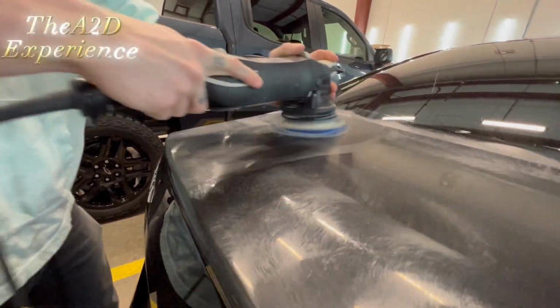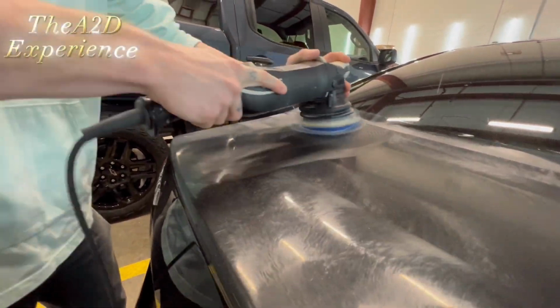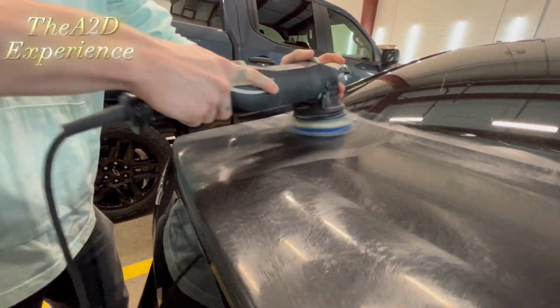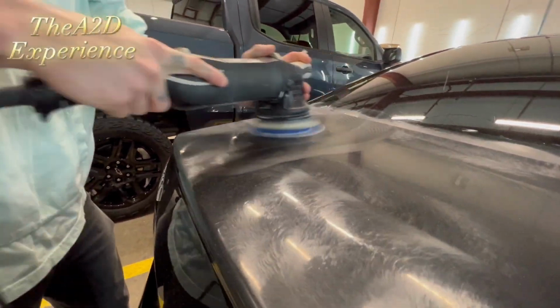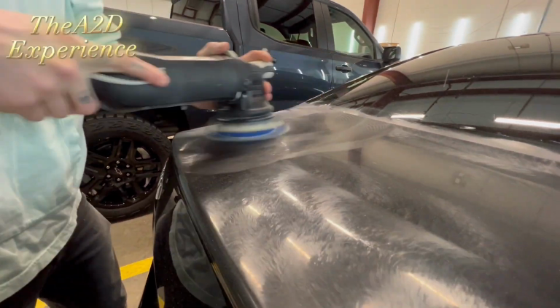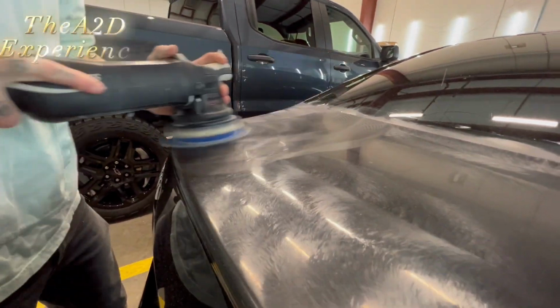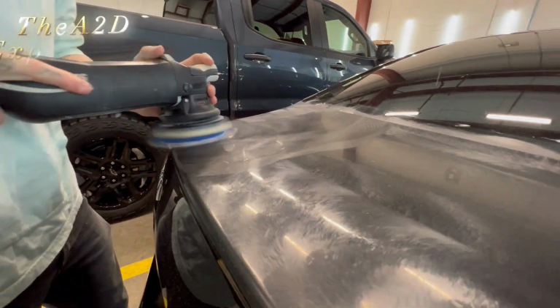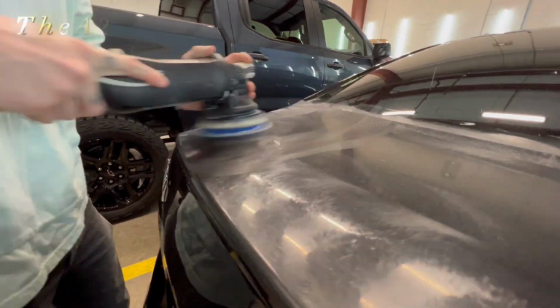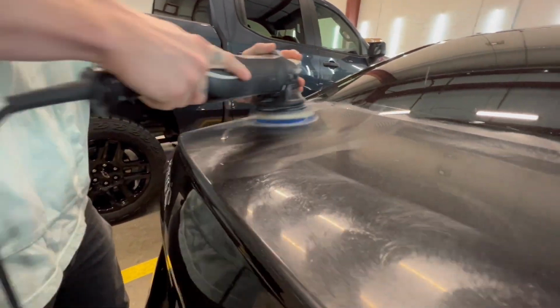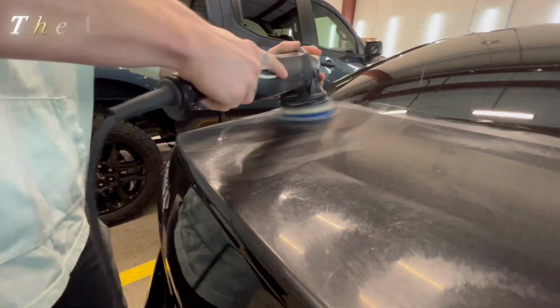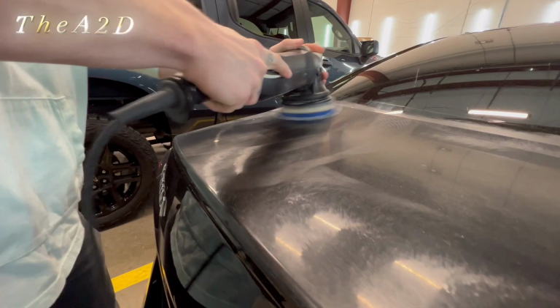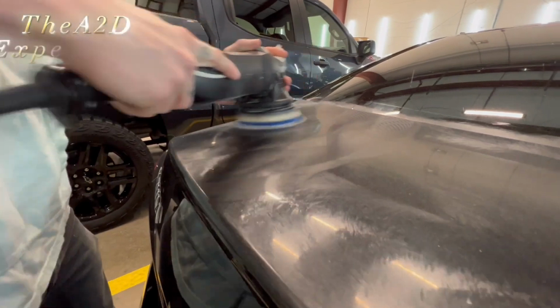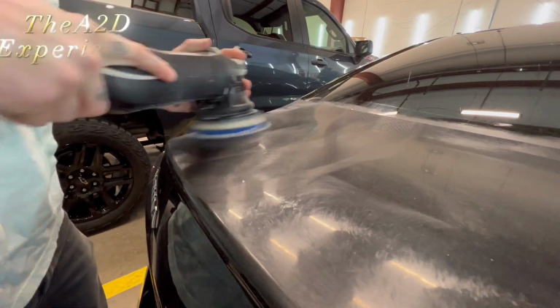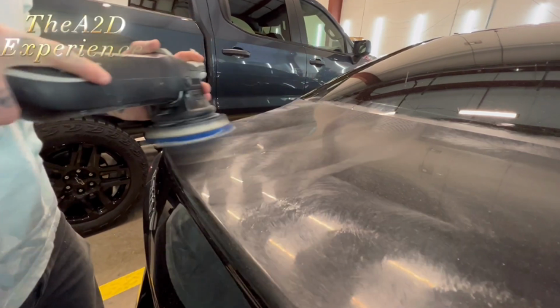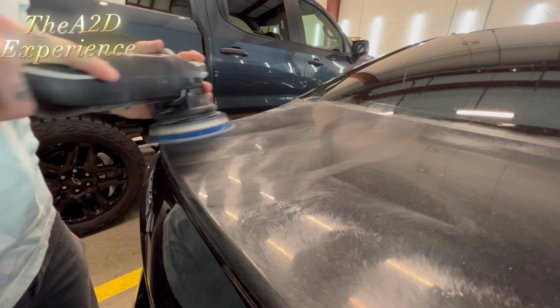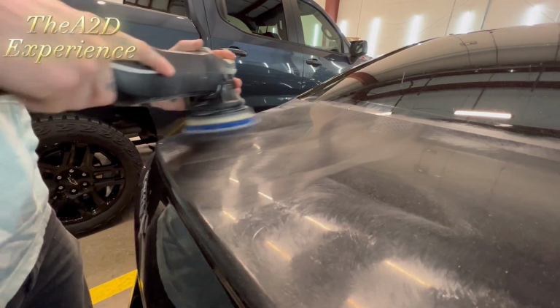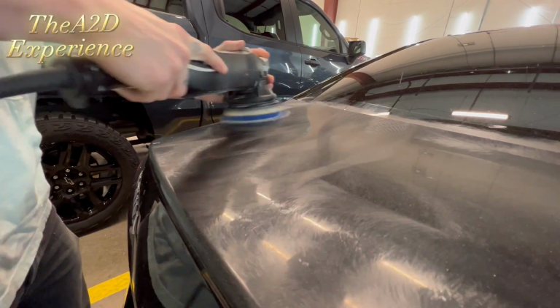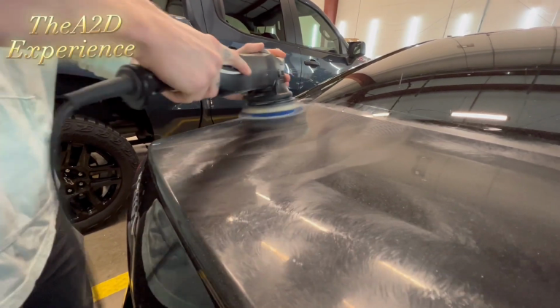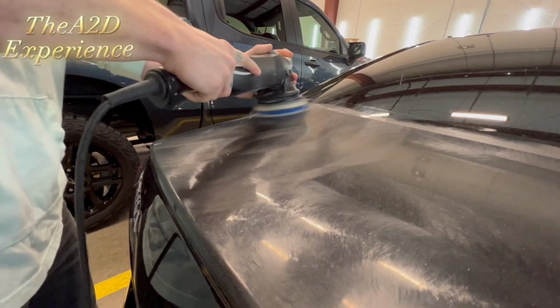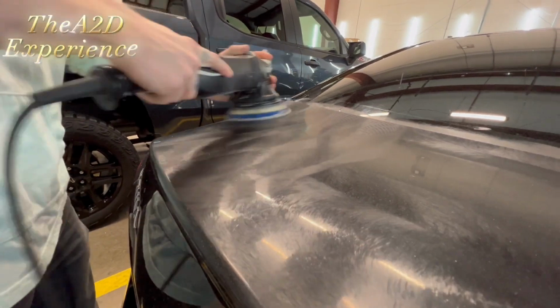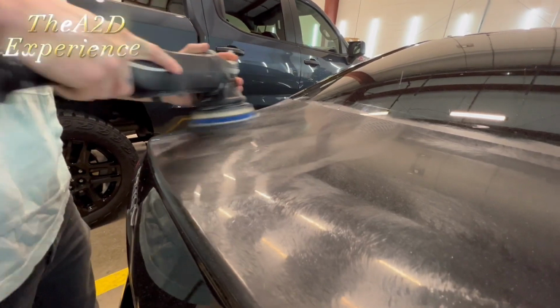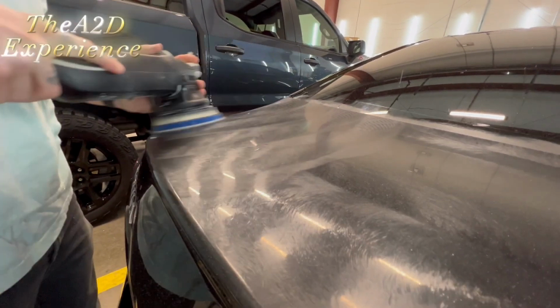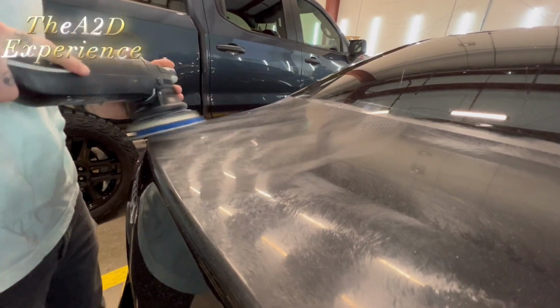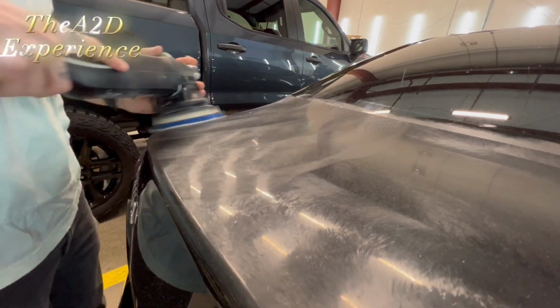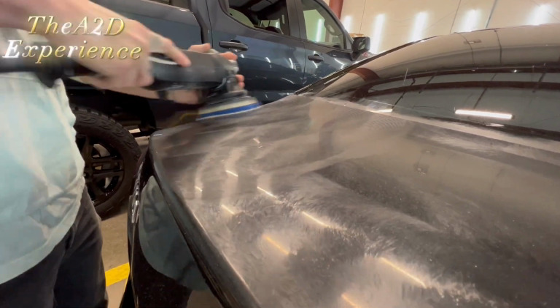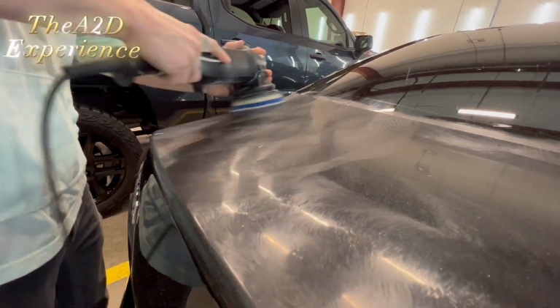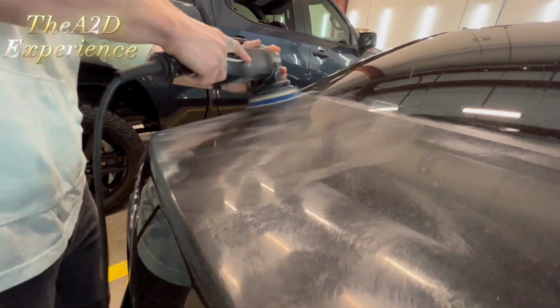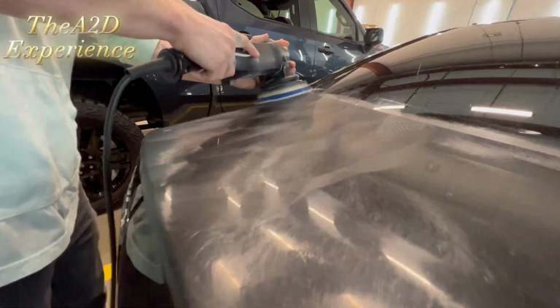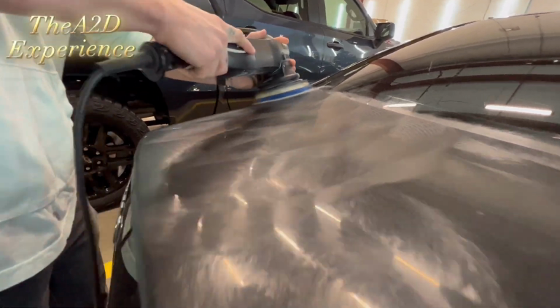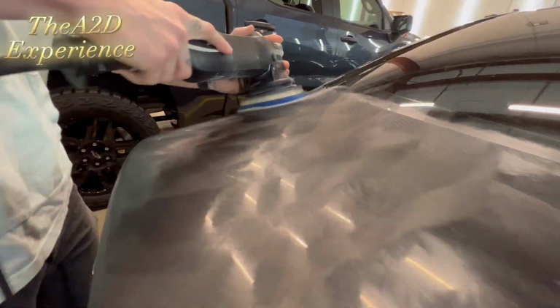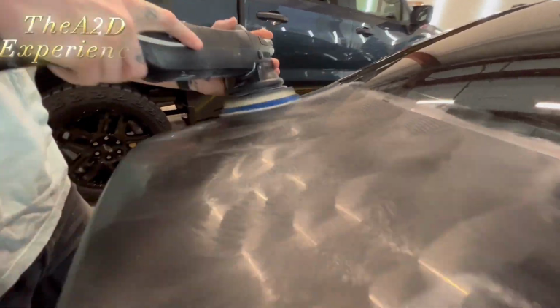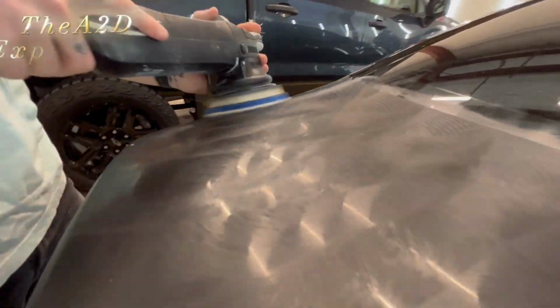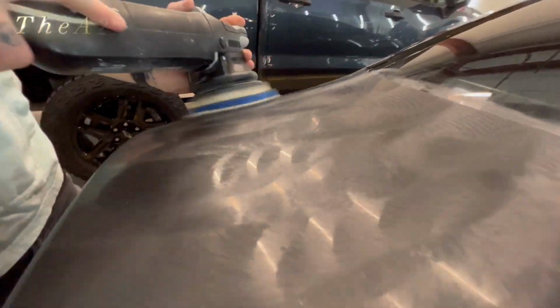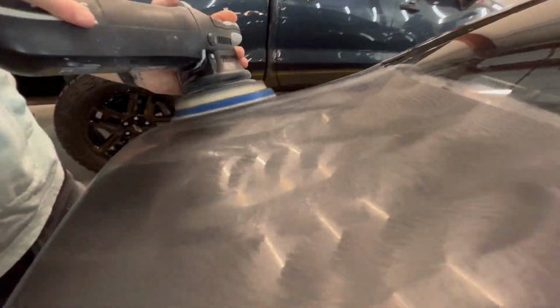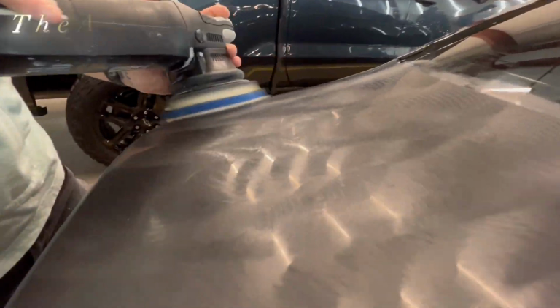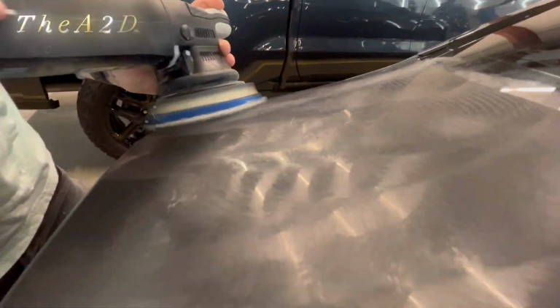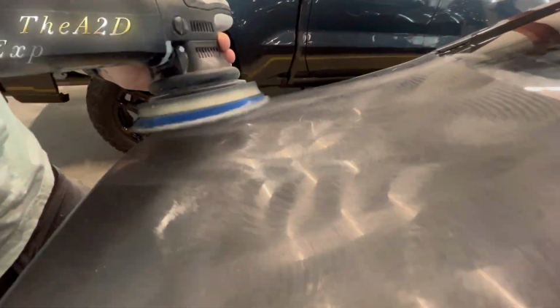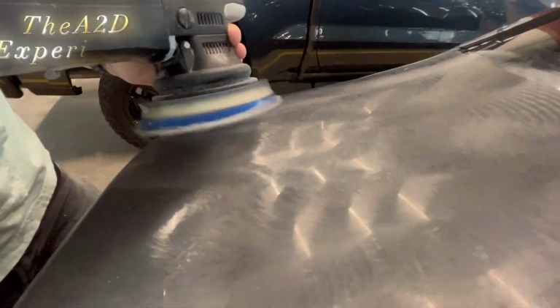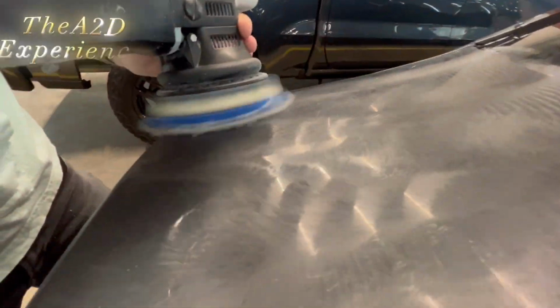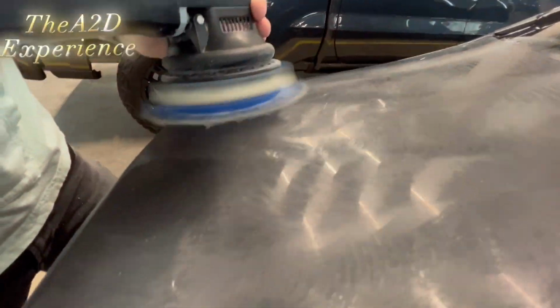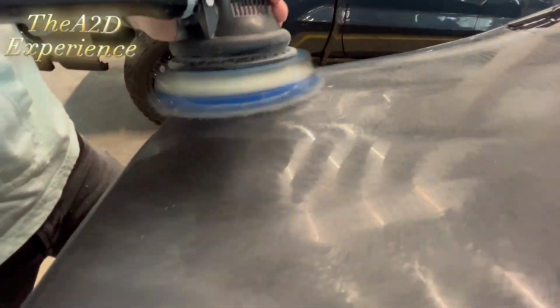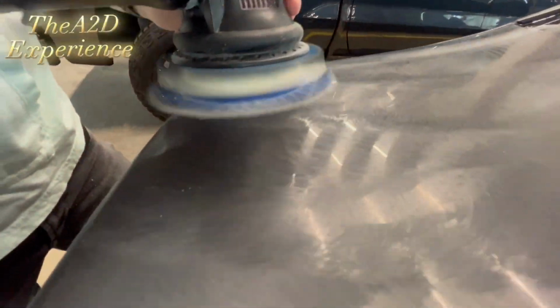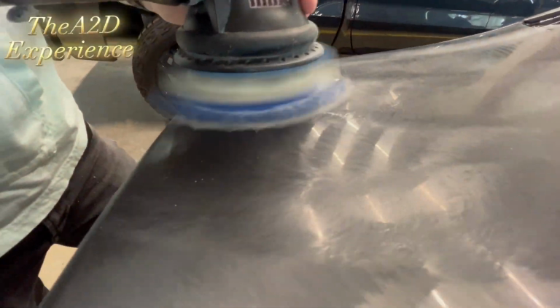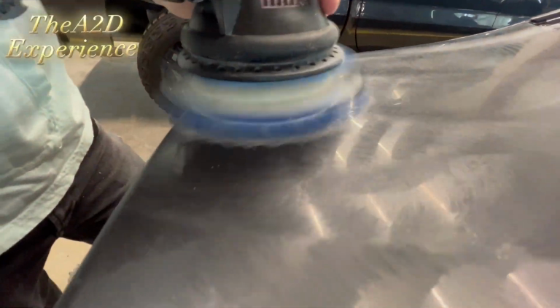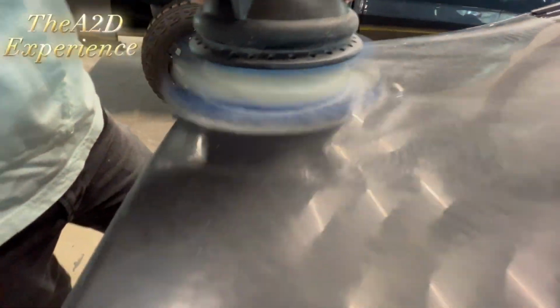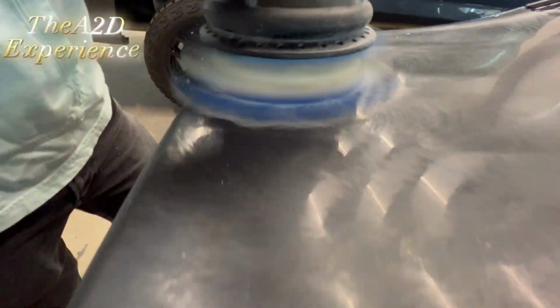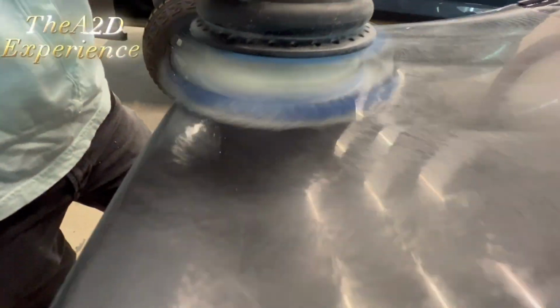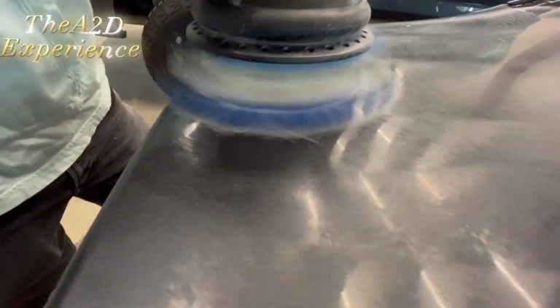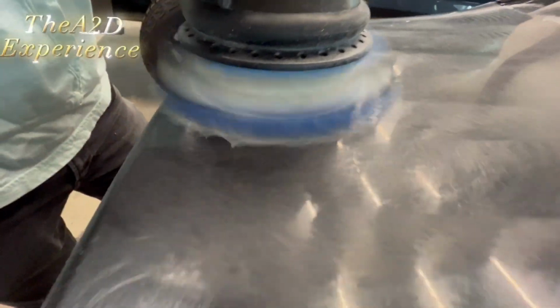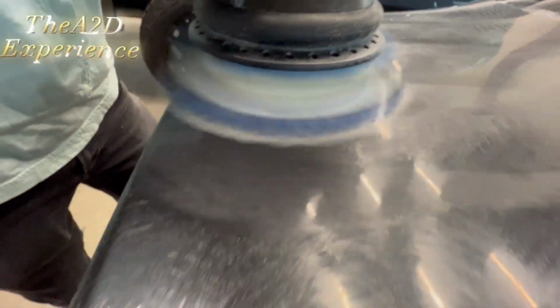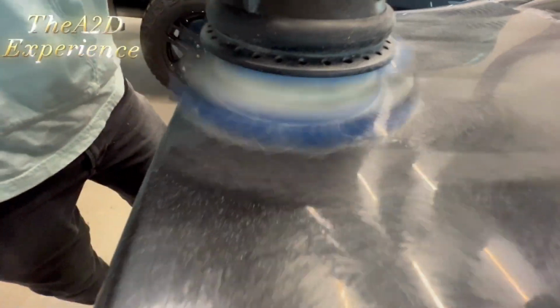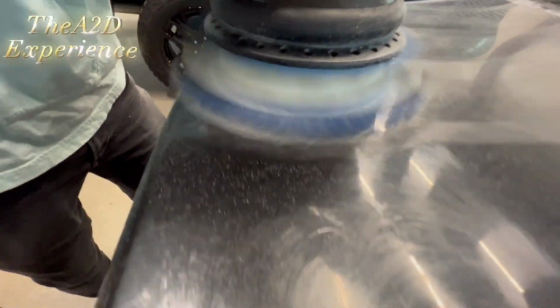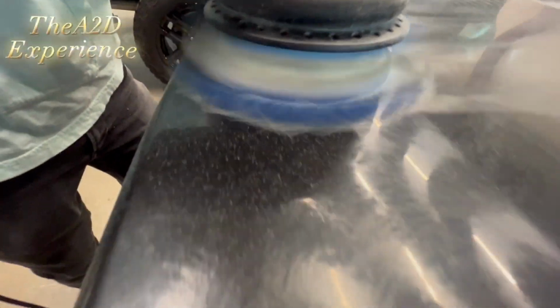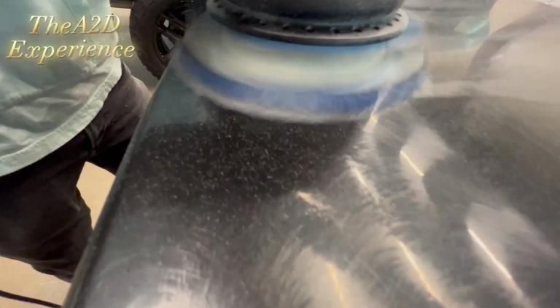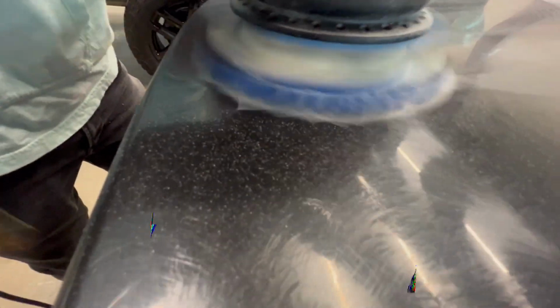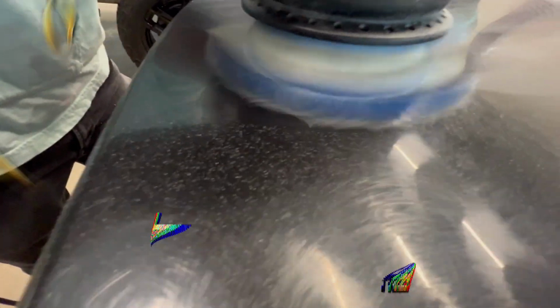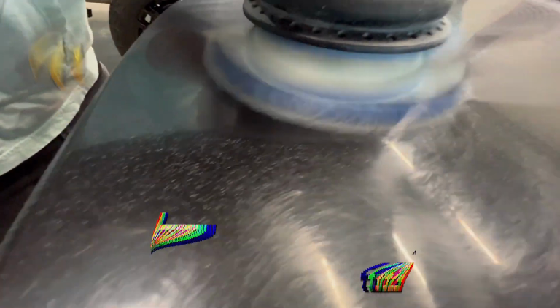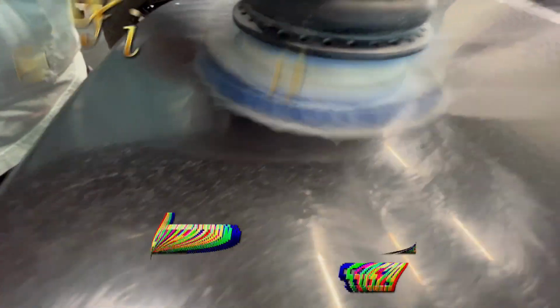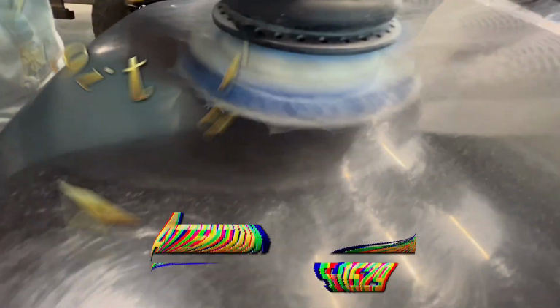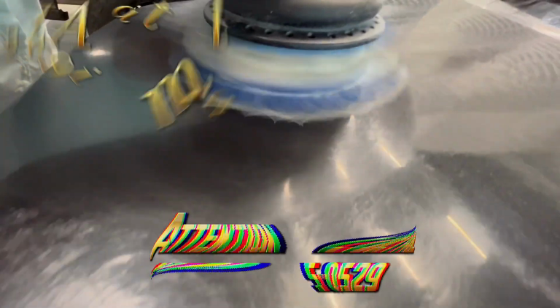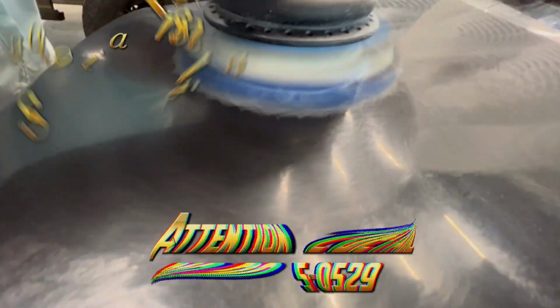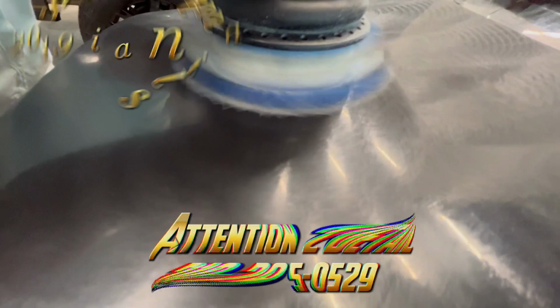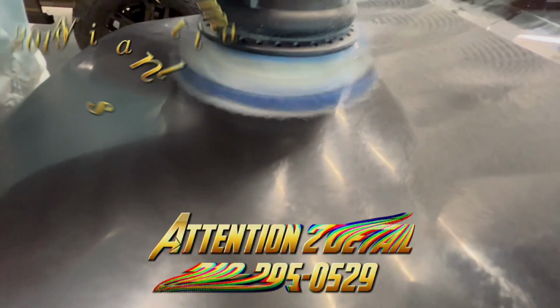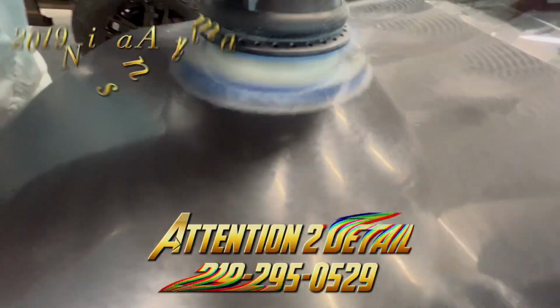Hey, you guys got questions about our one-step paint correction? Give us a call and find out. Nigel David is out!